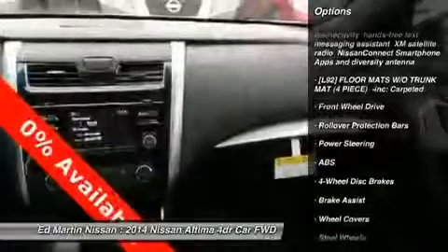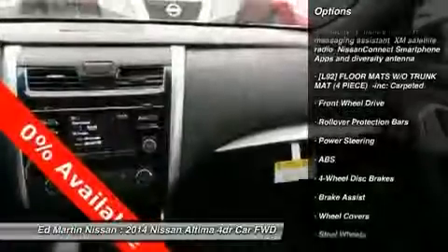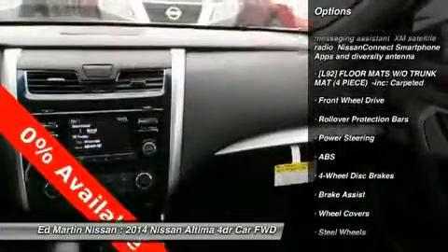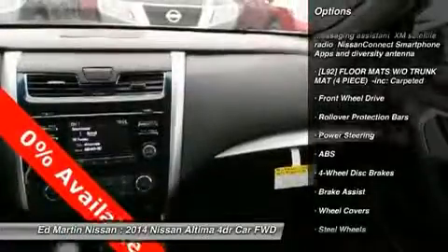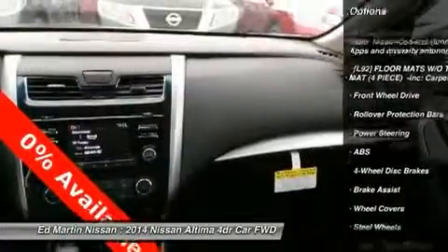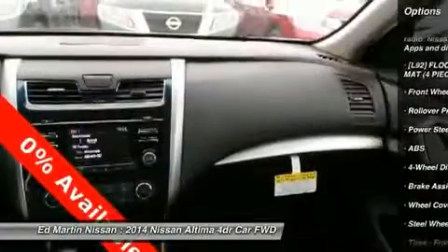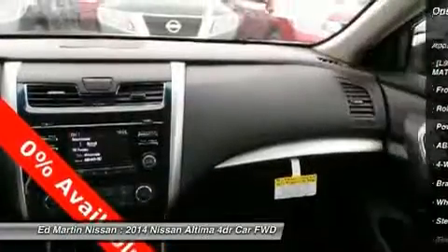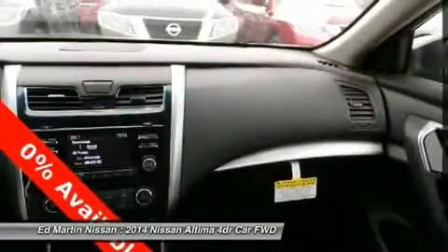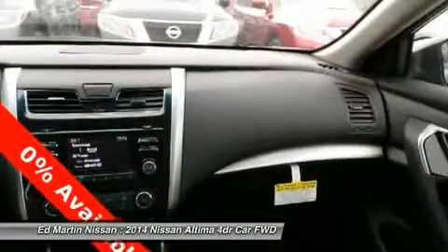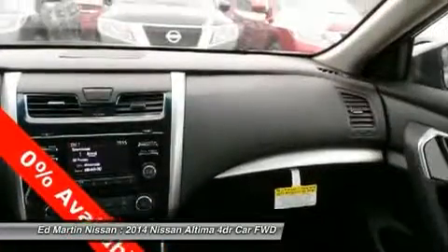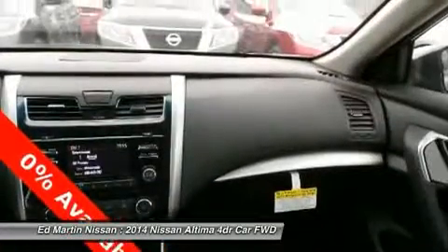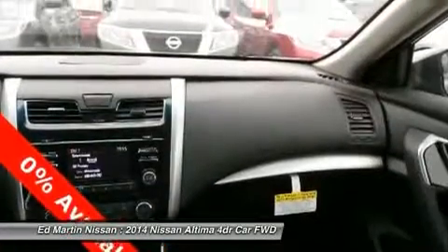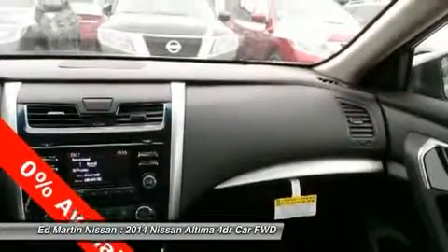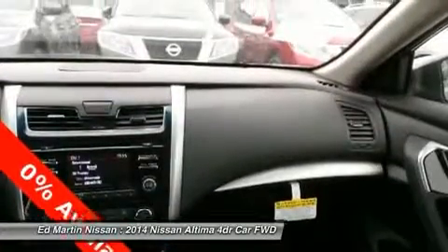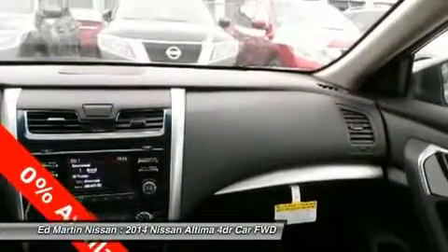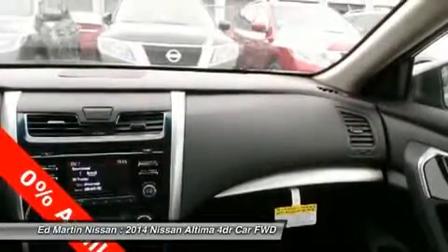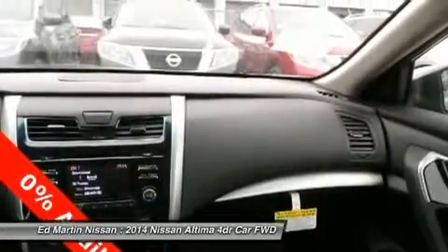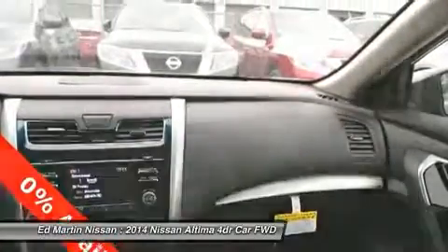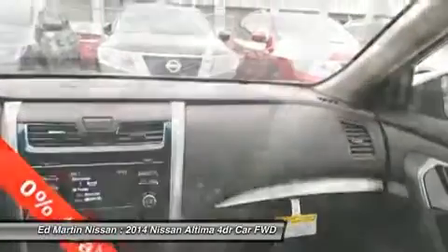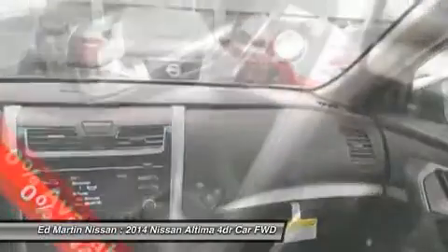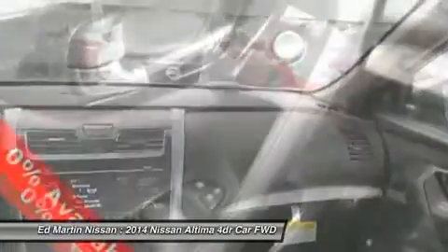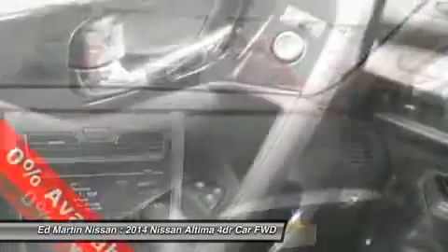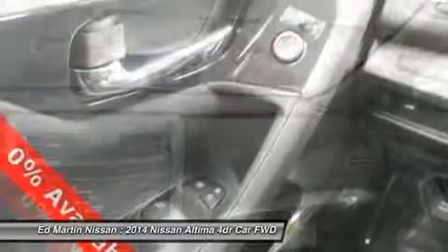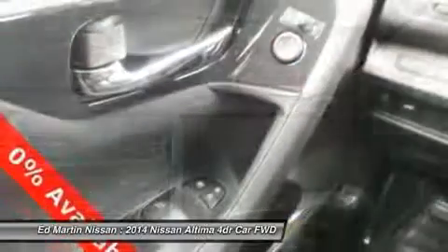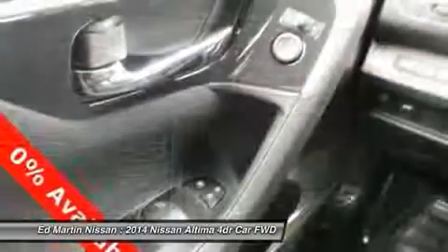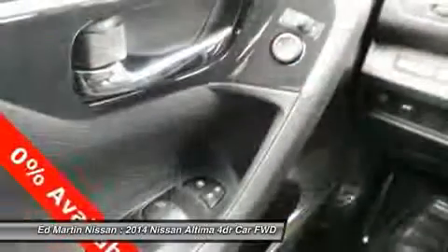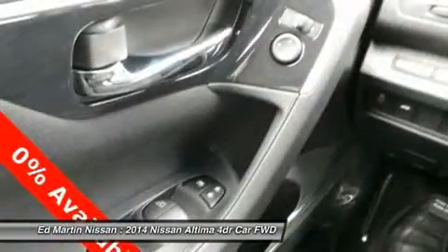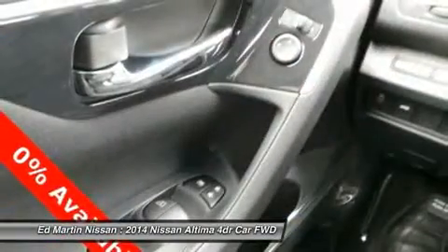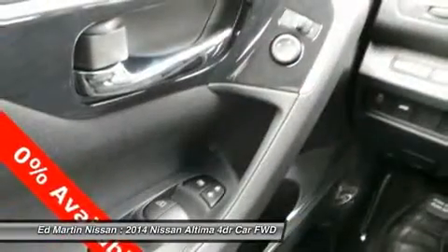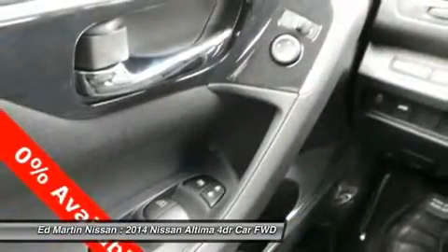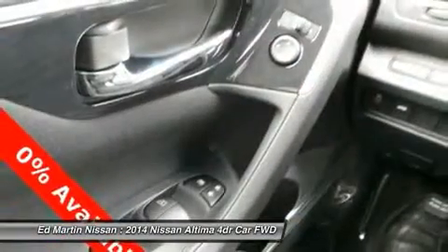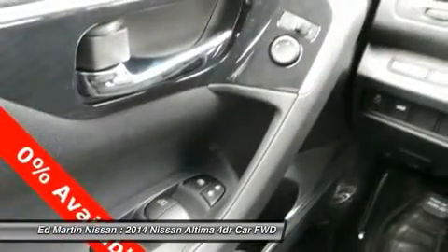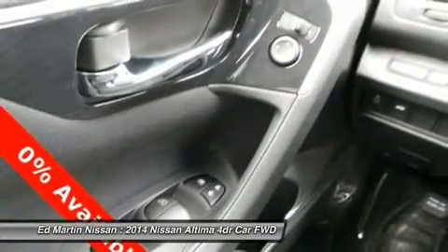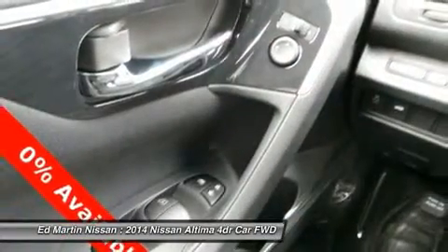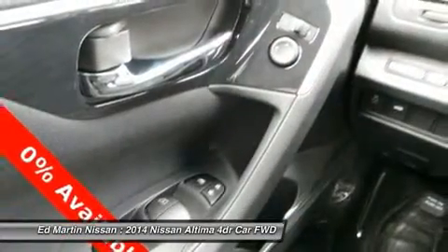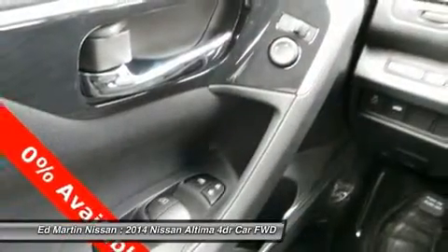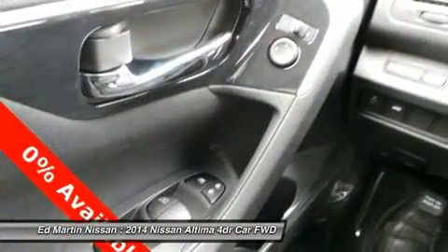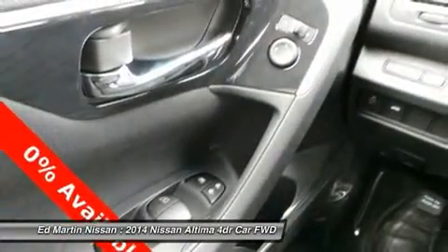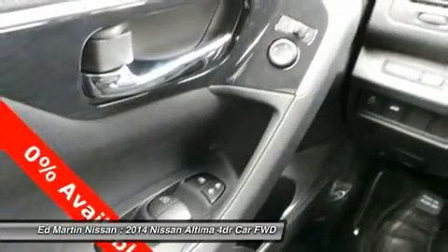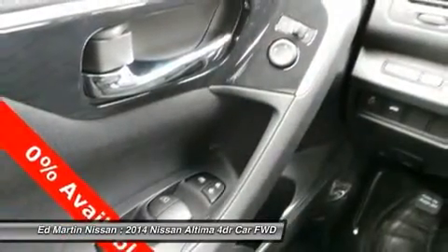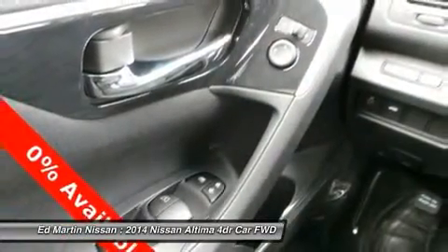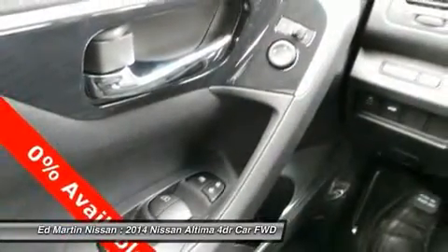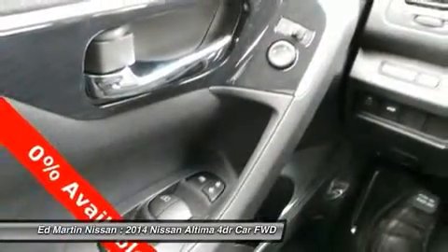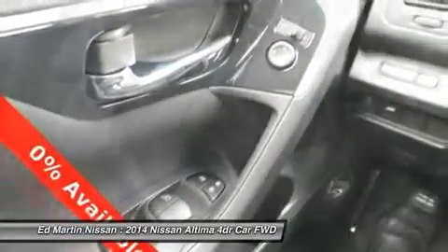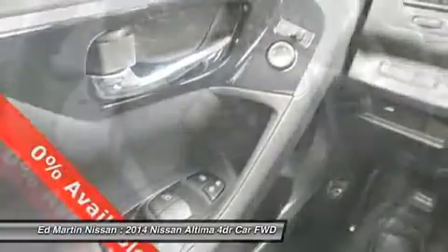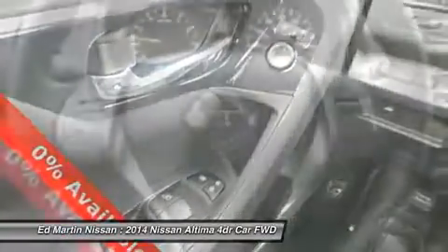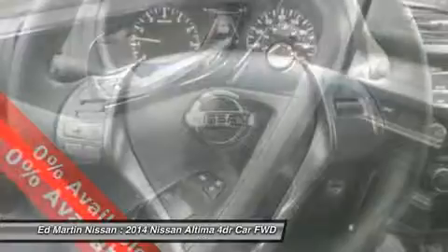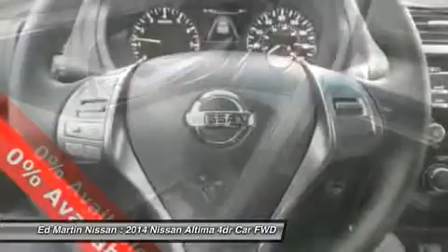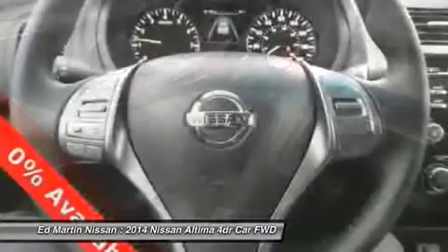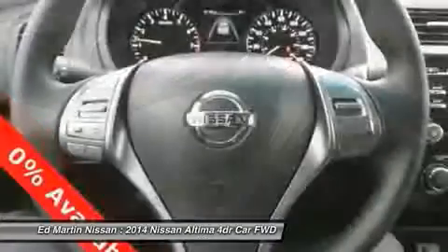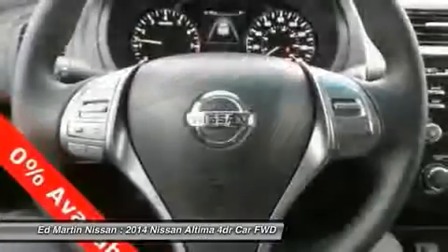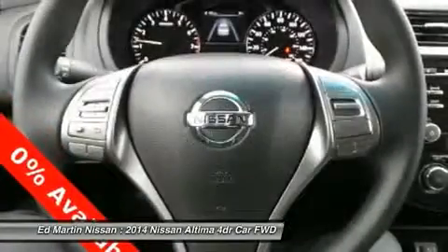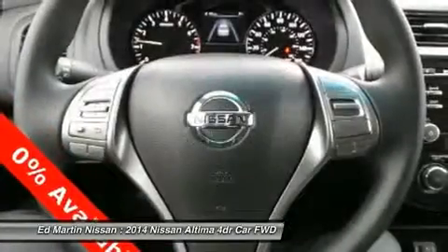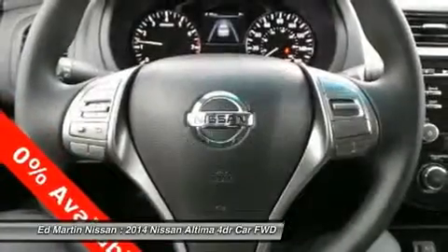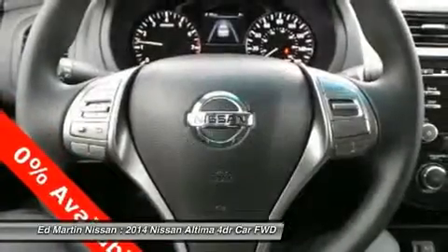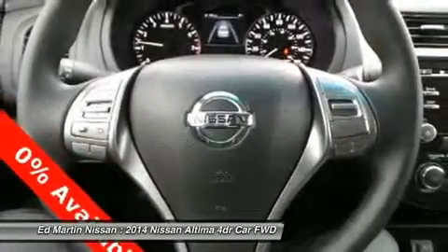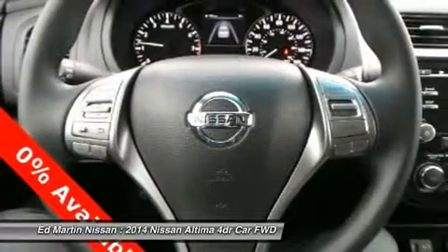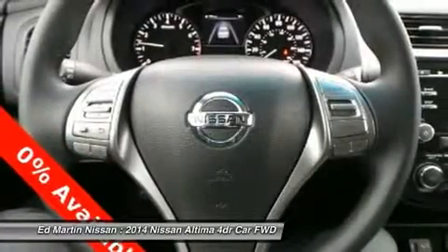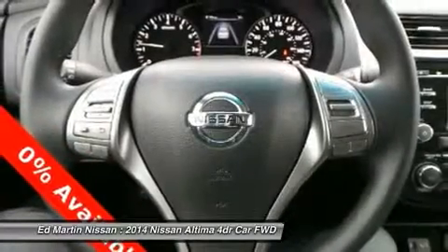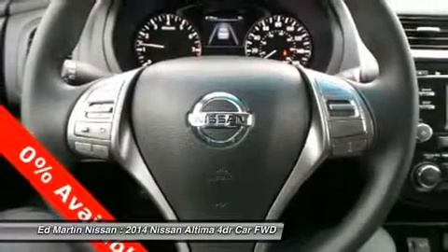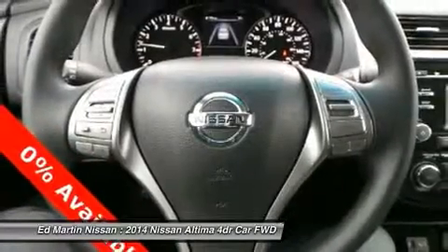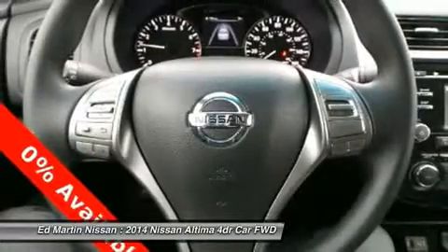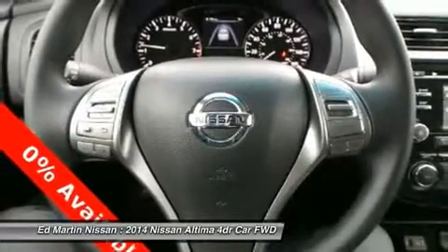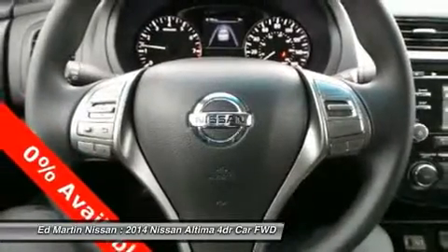Air conditioning, power steering, adjustable steering wheel, four-wheel disc brakes, cruise control, keyless entry.